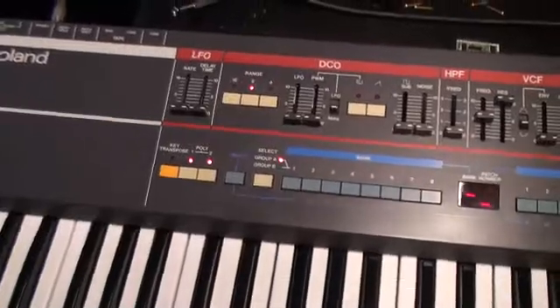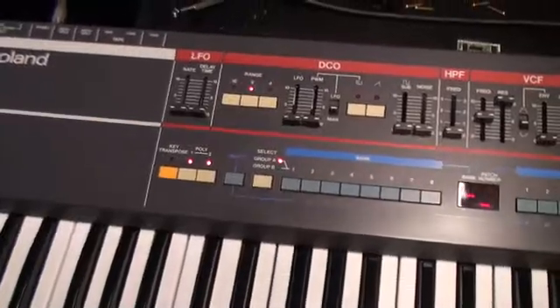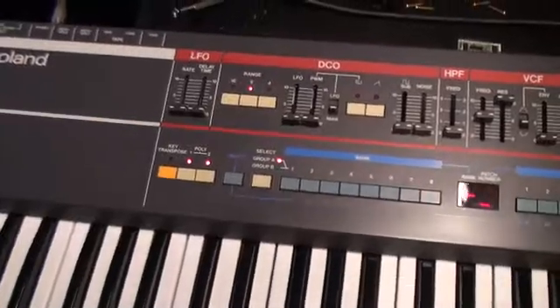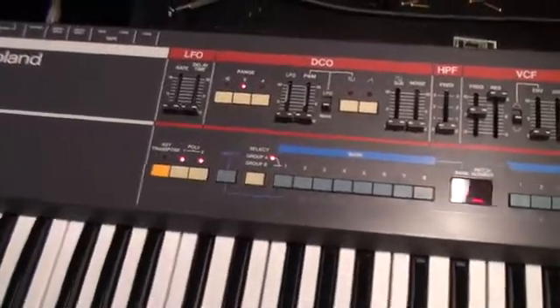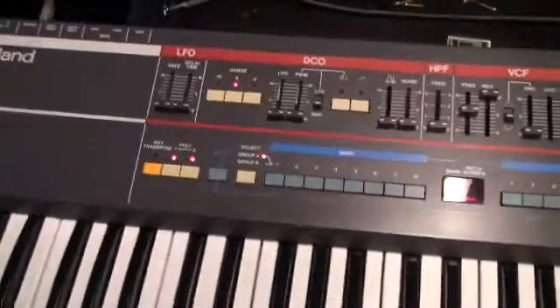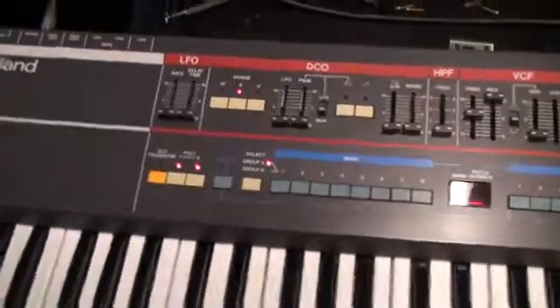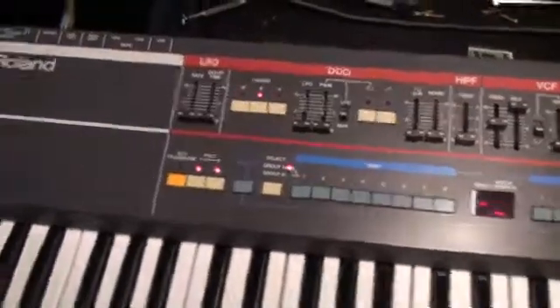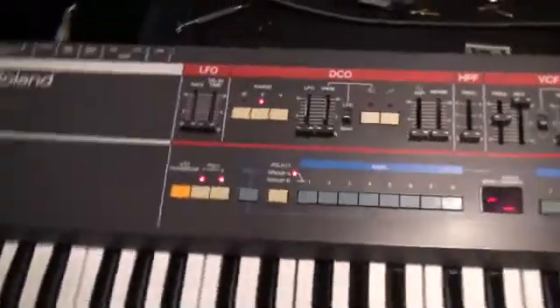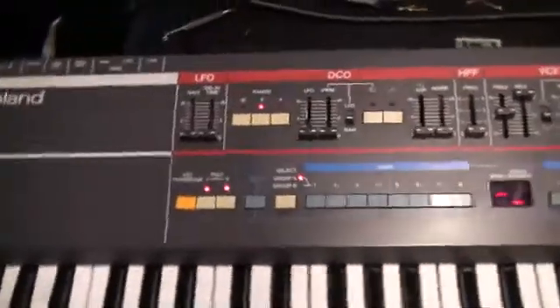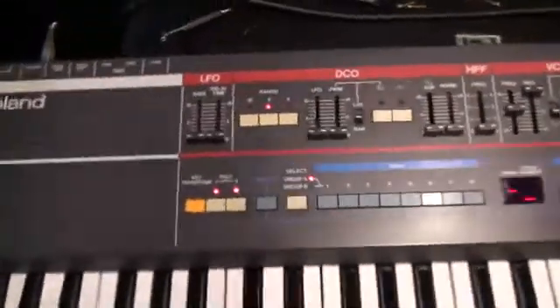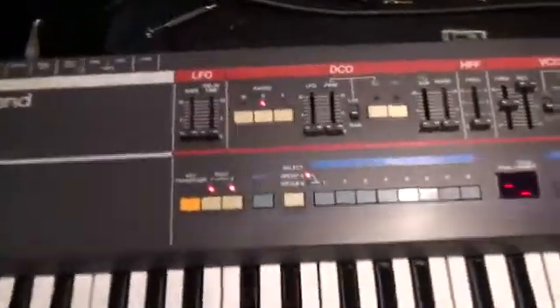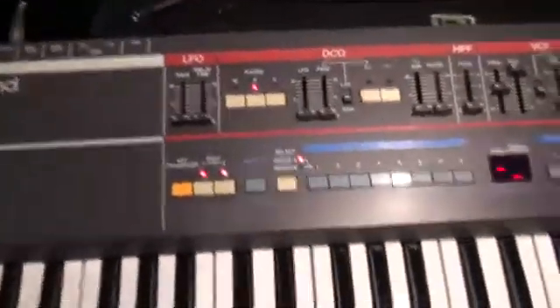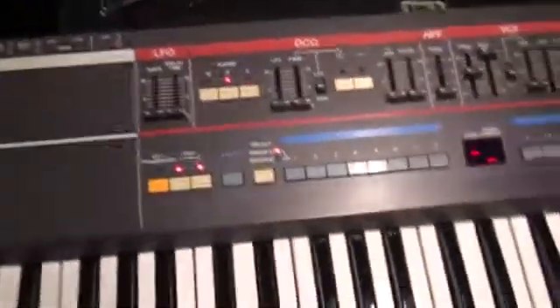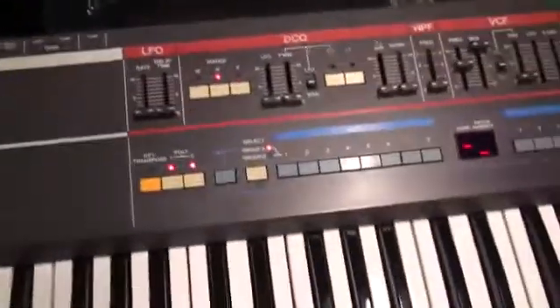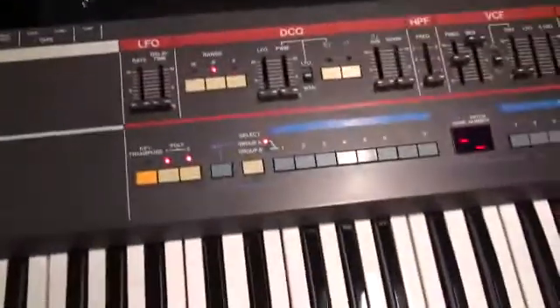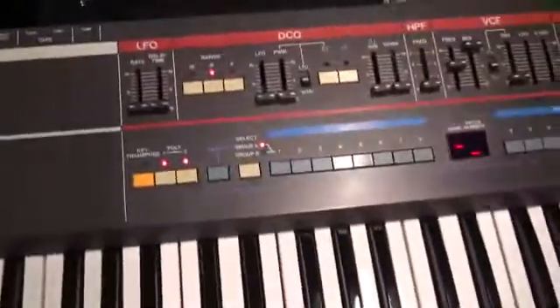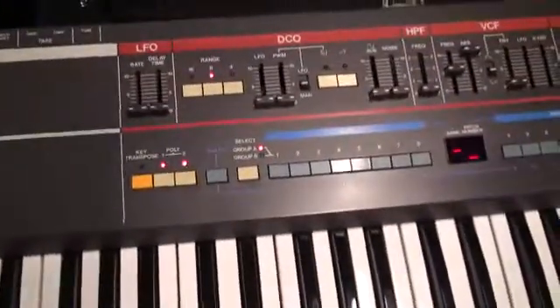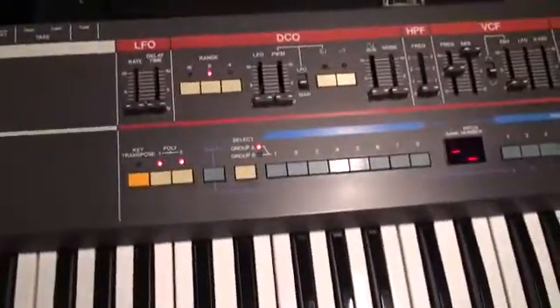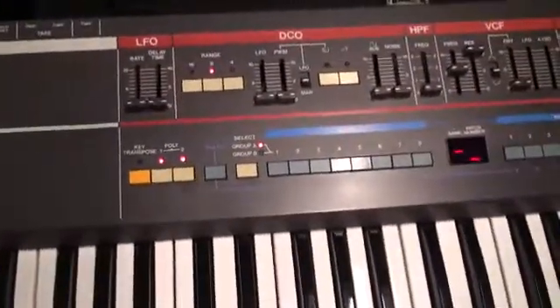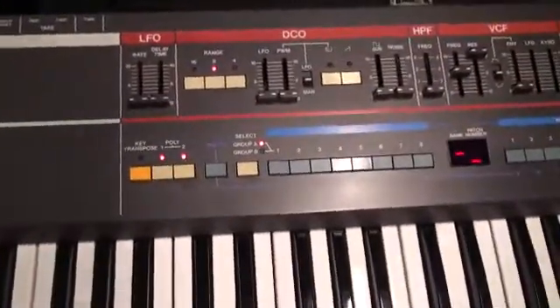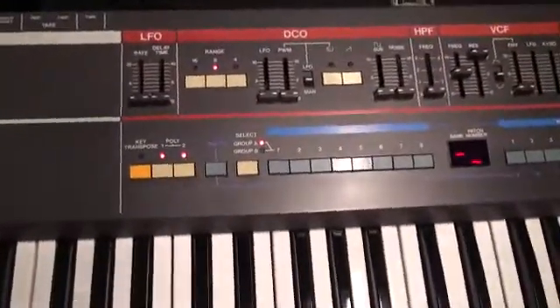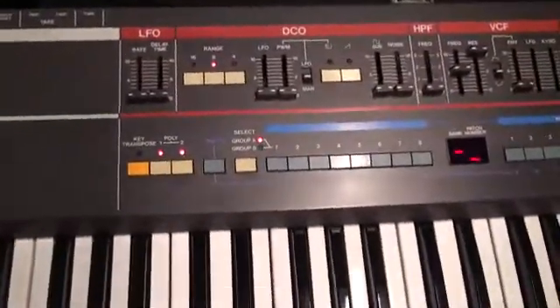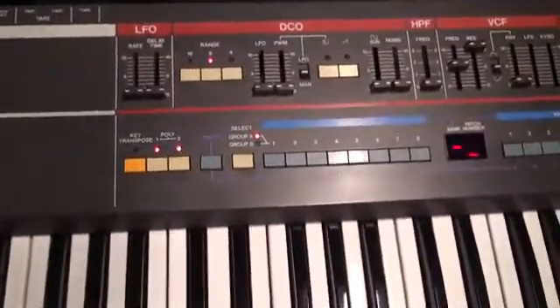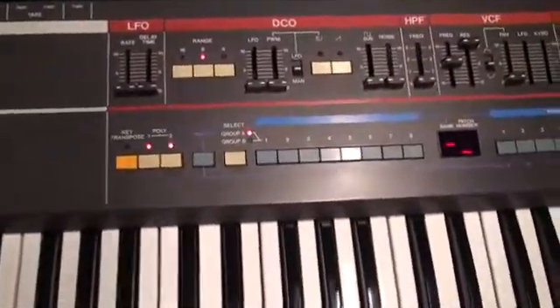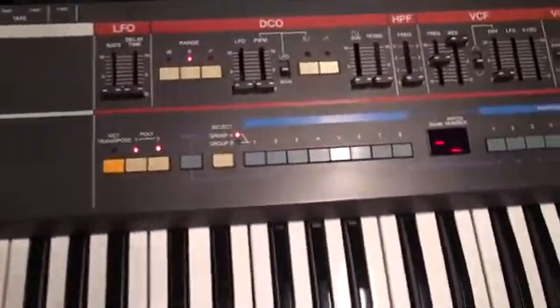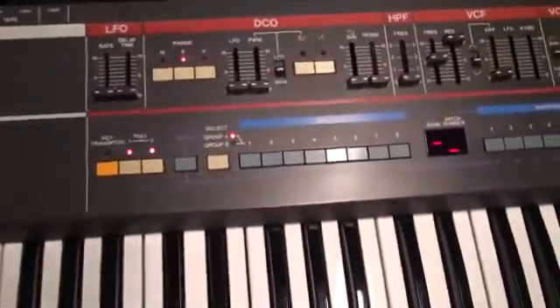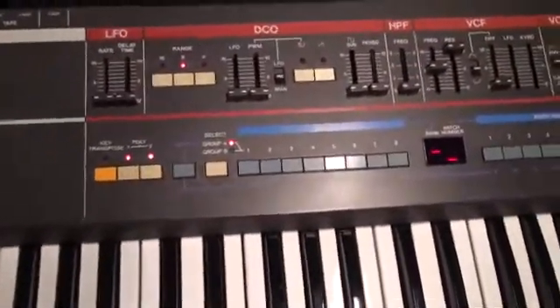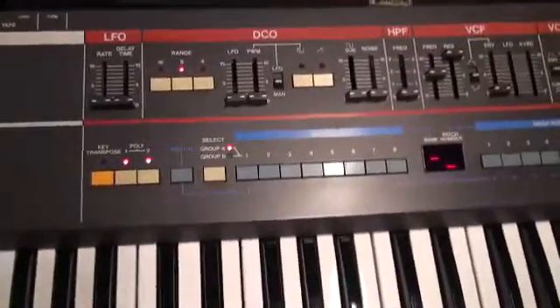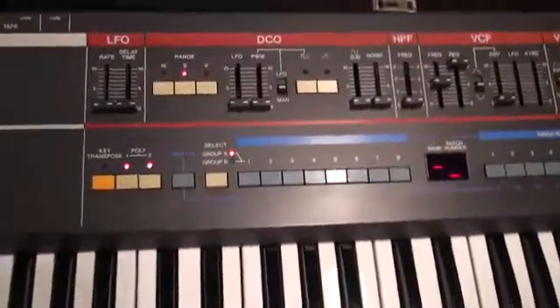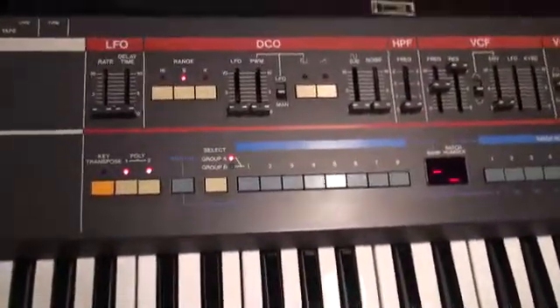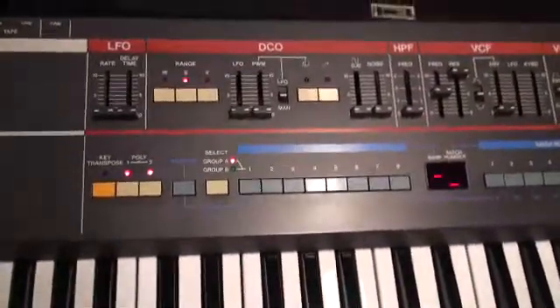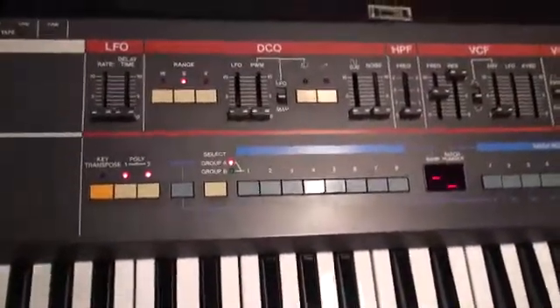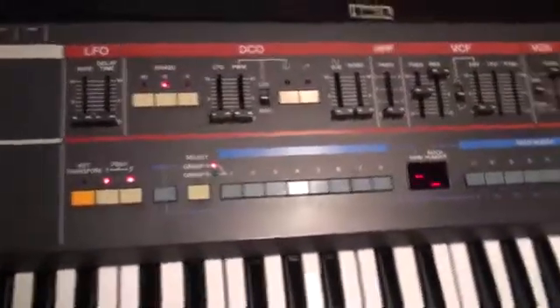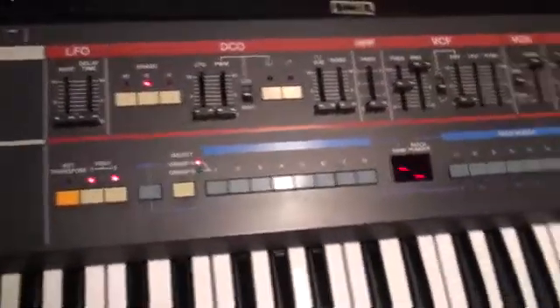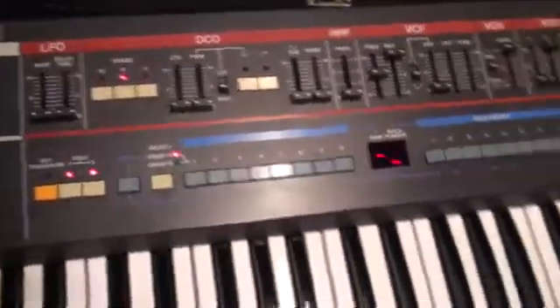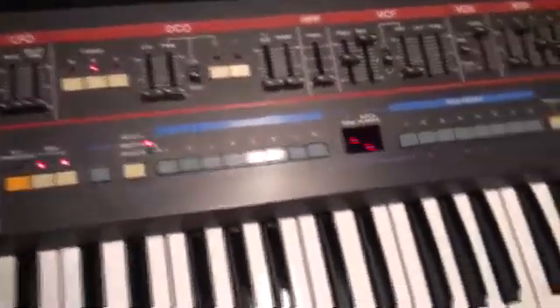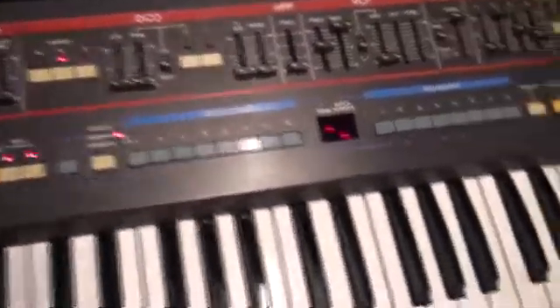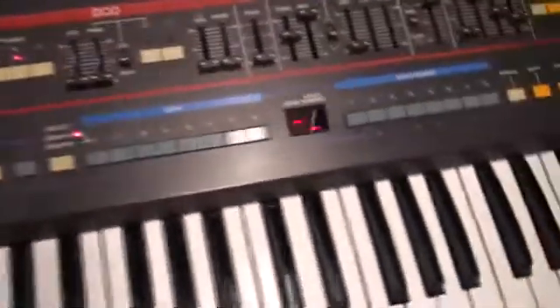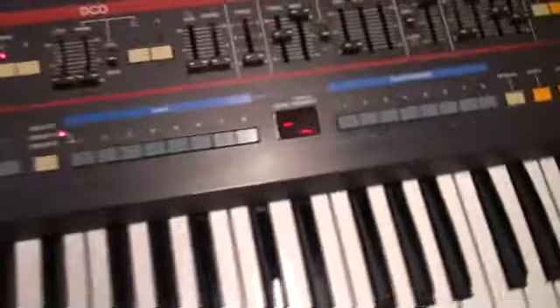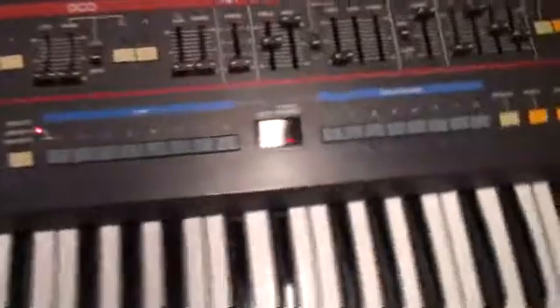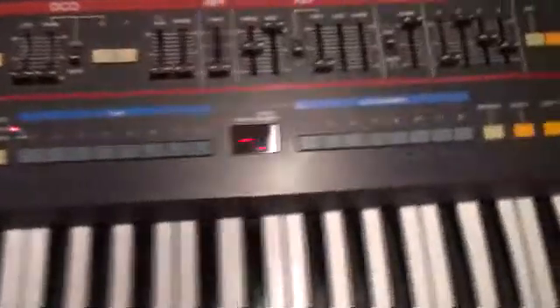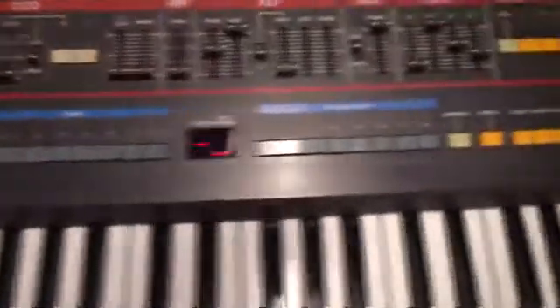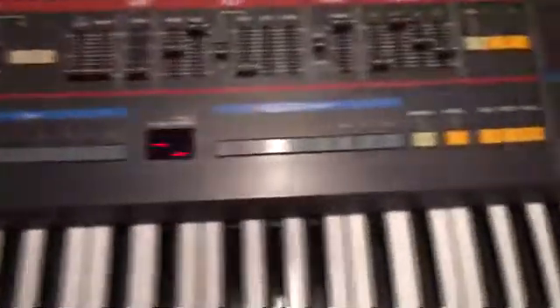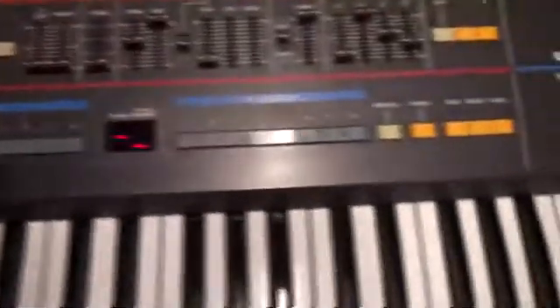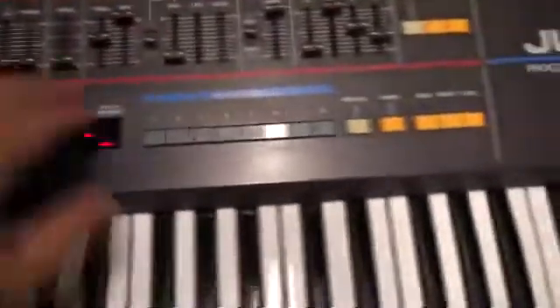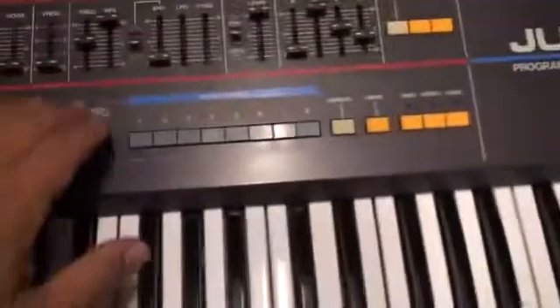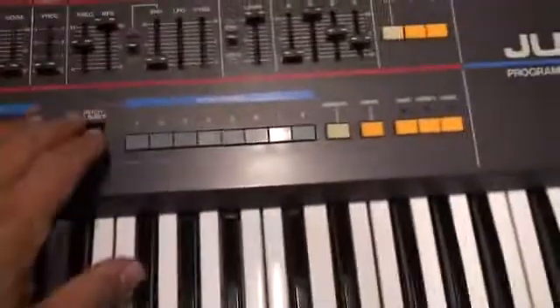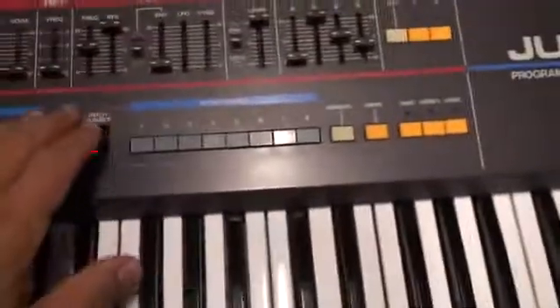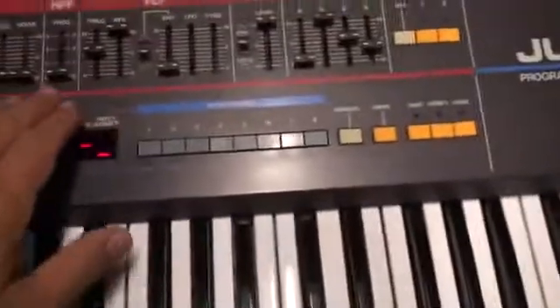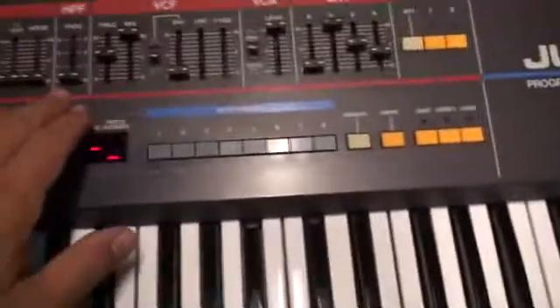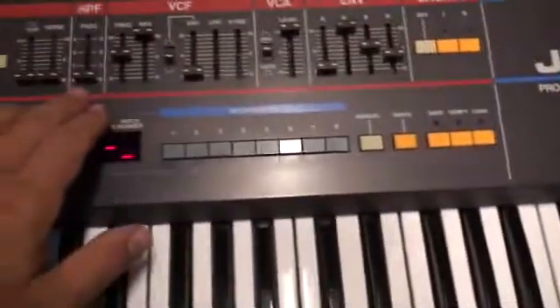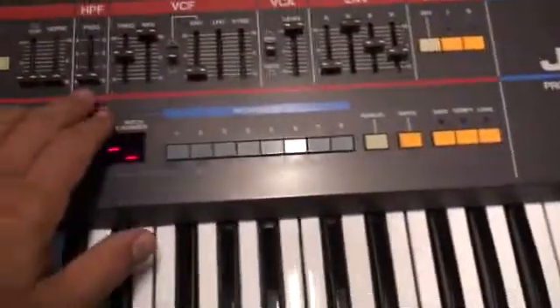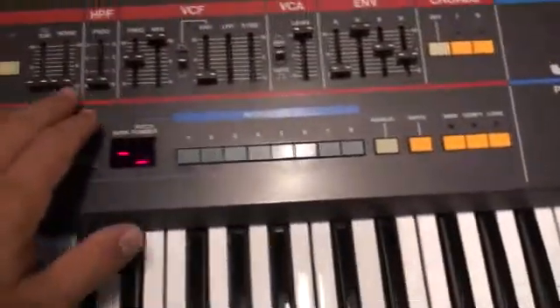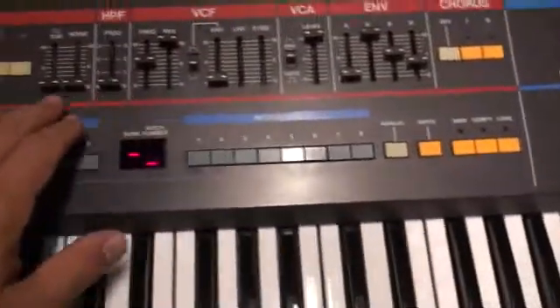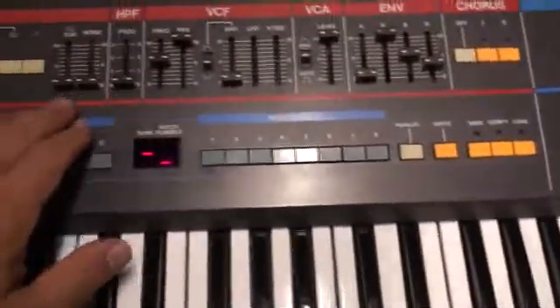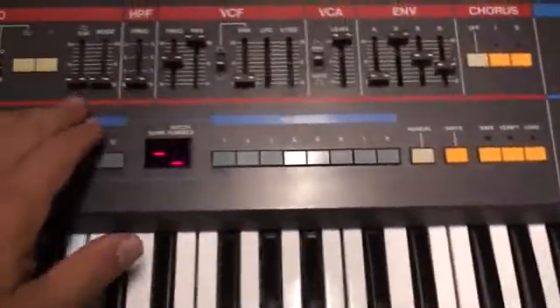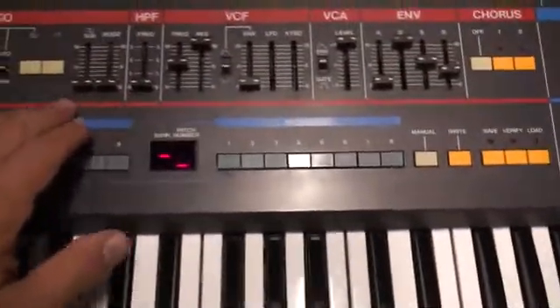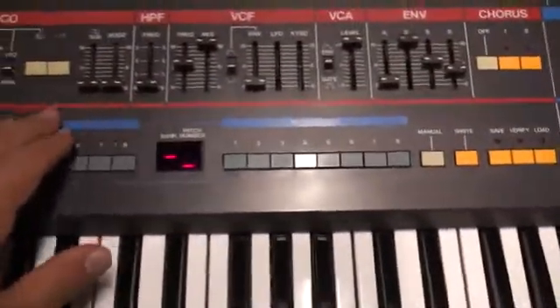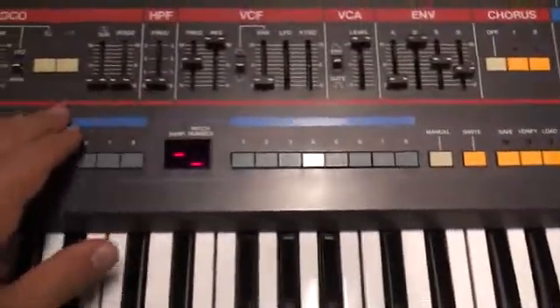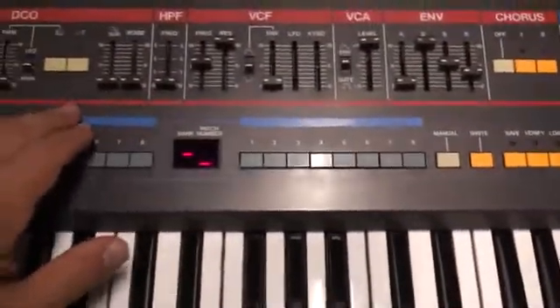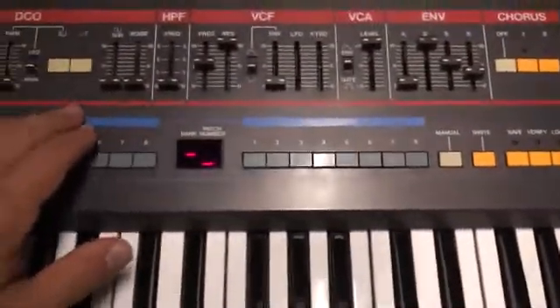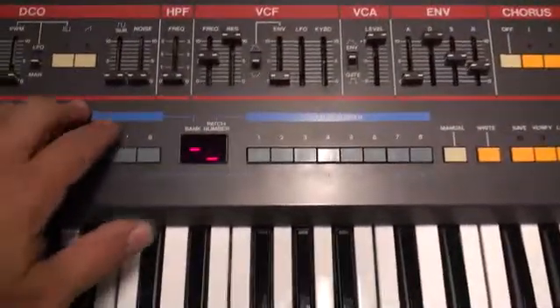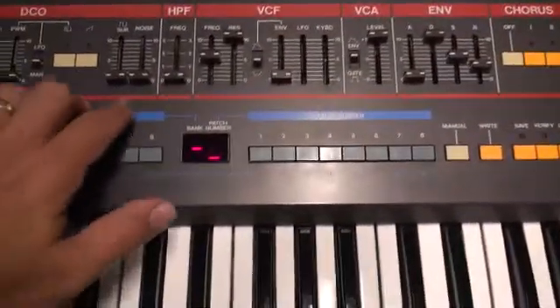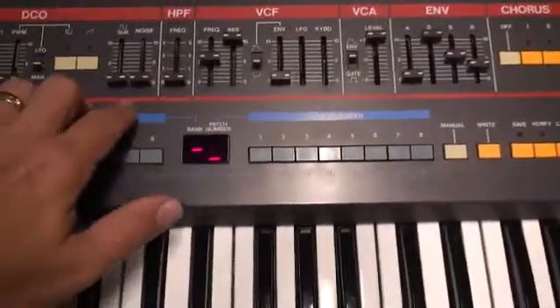Alright, it's time for the verdict. I now have a completely working Juno 106 without any bad voices.